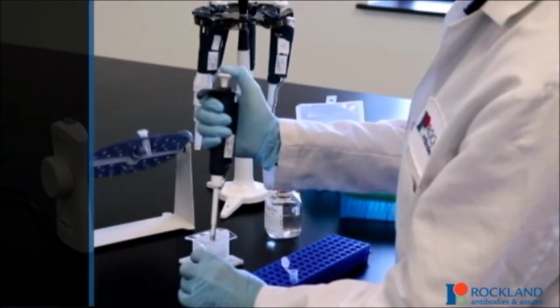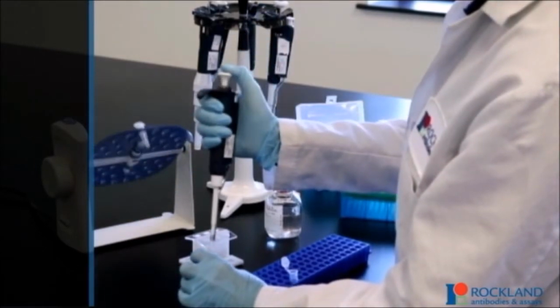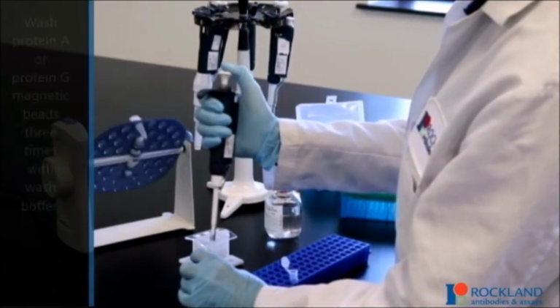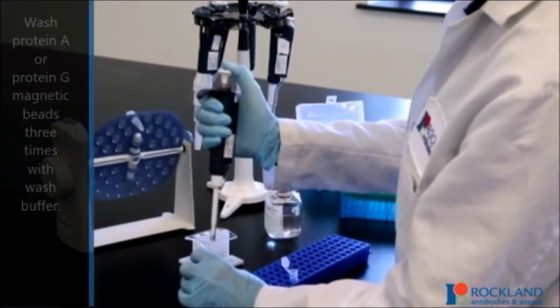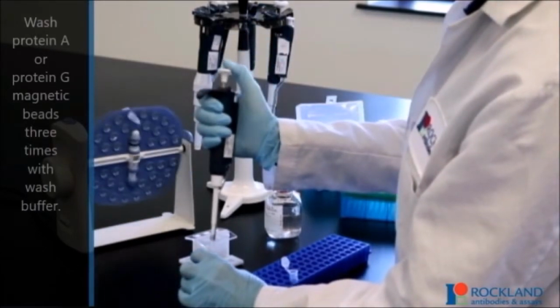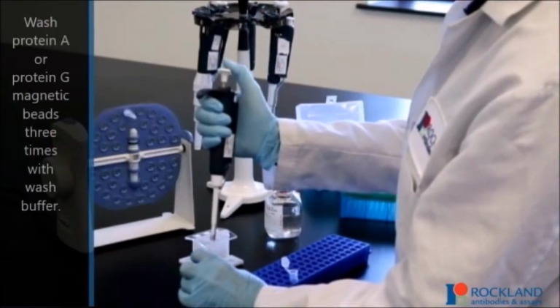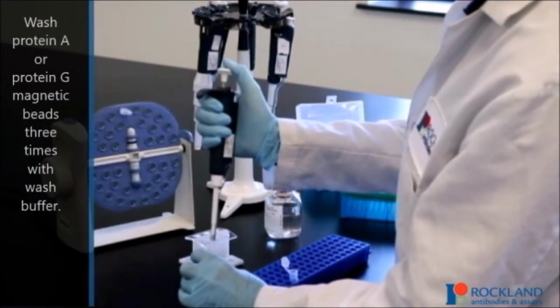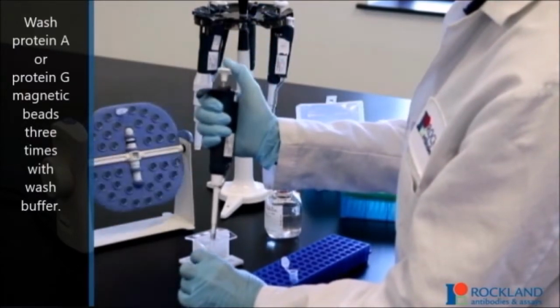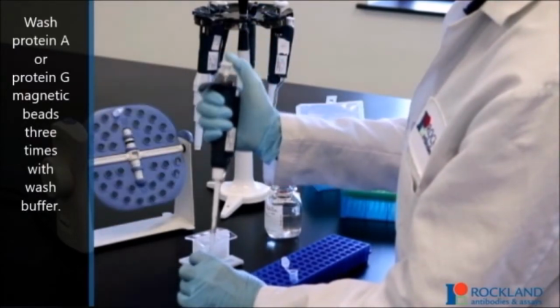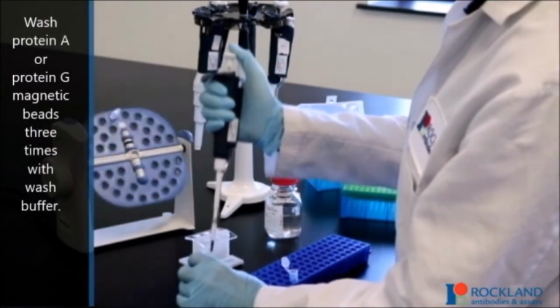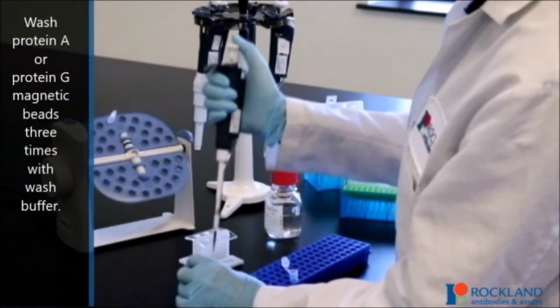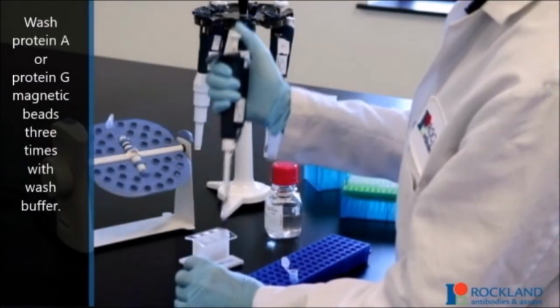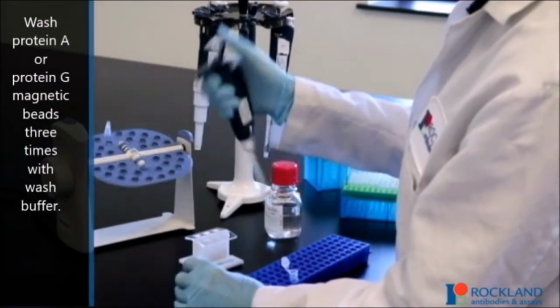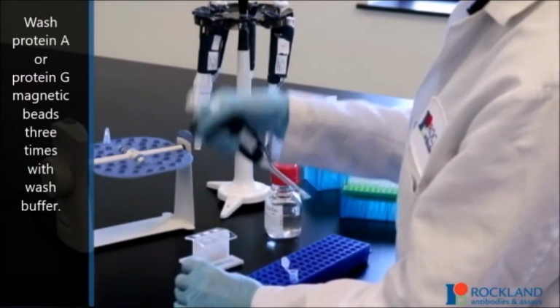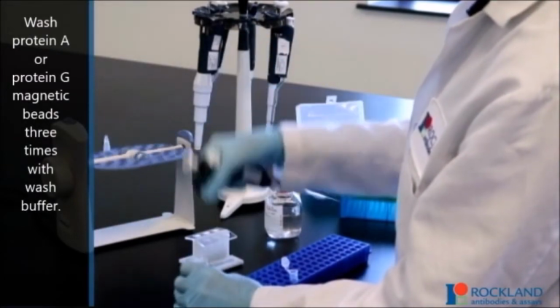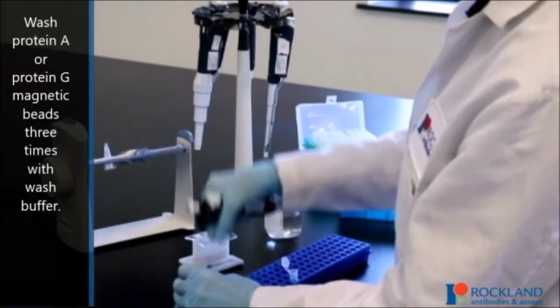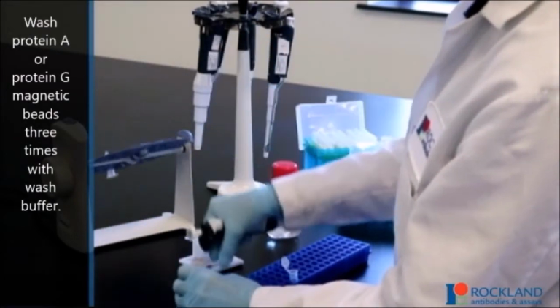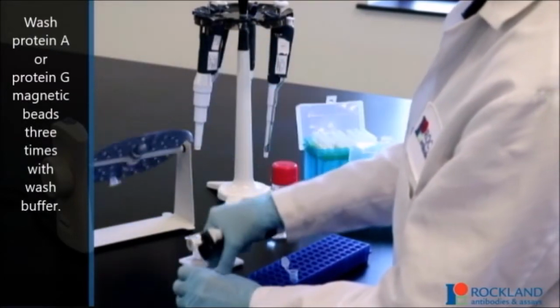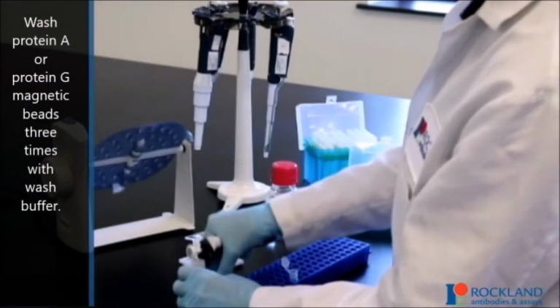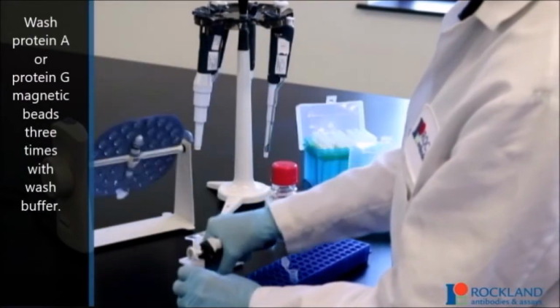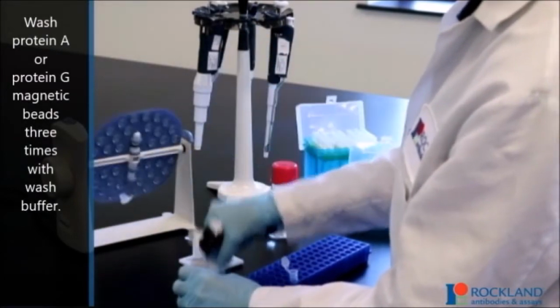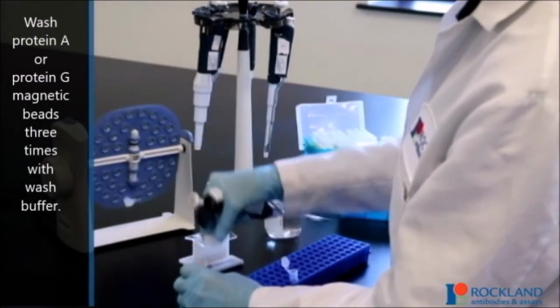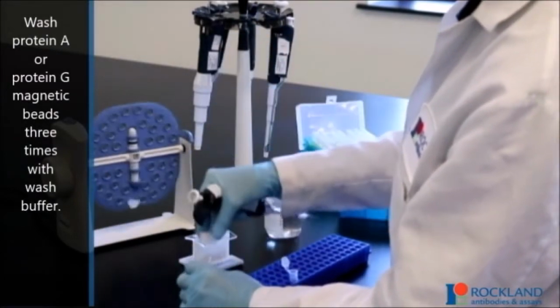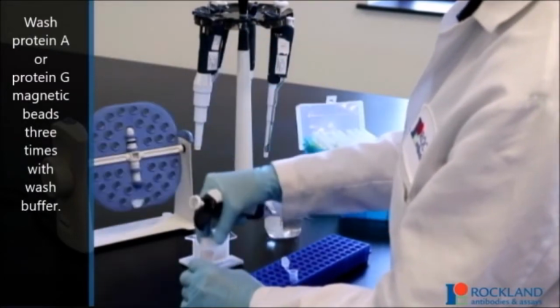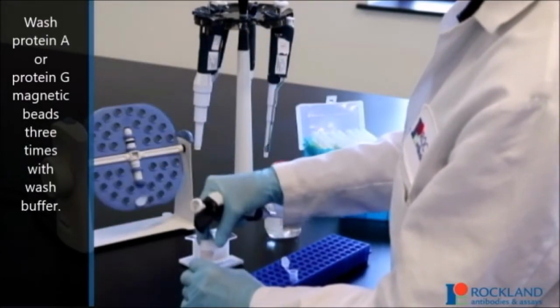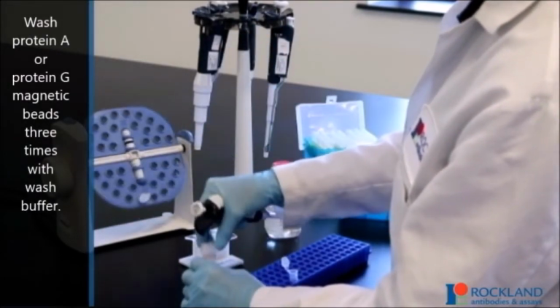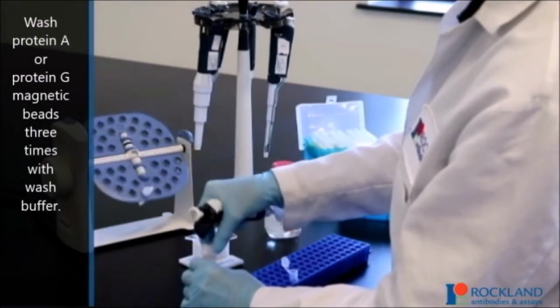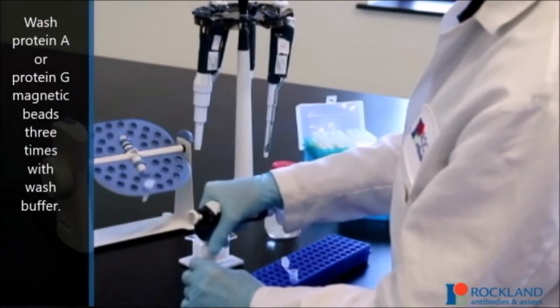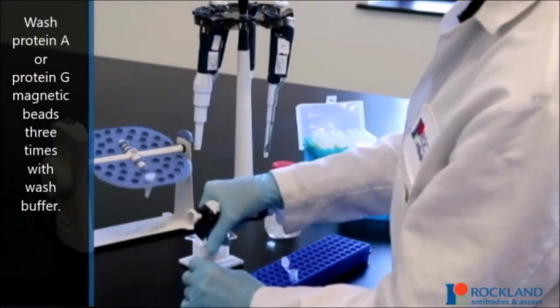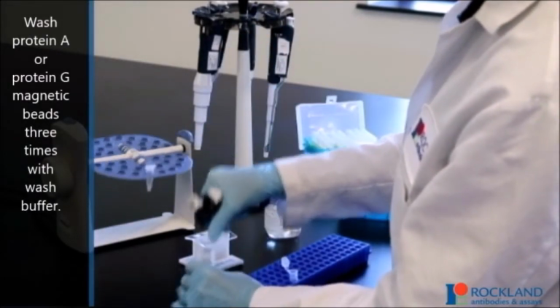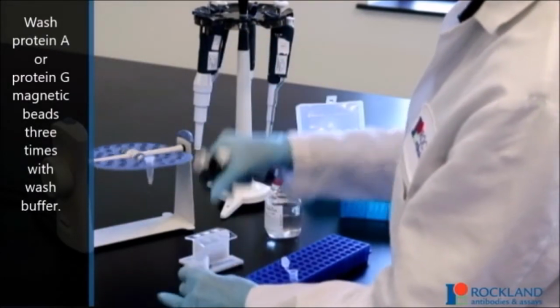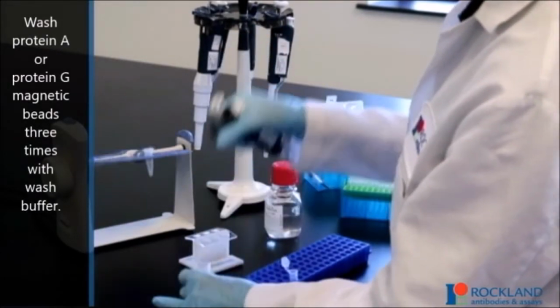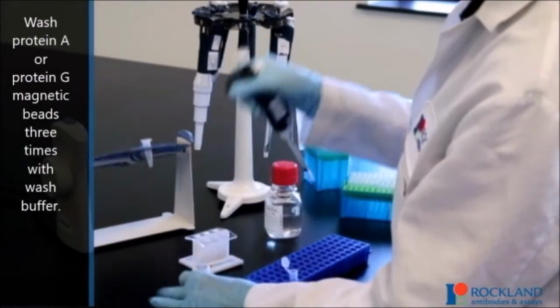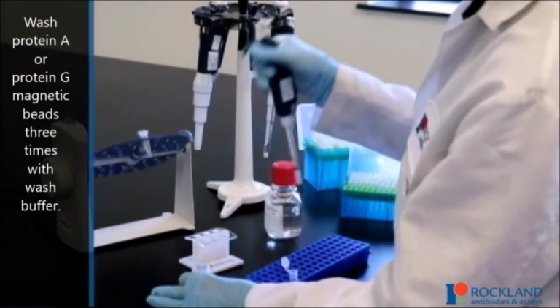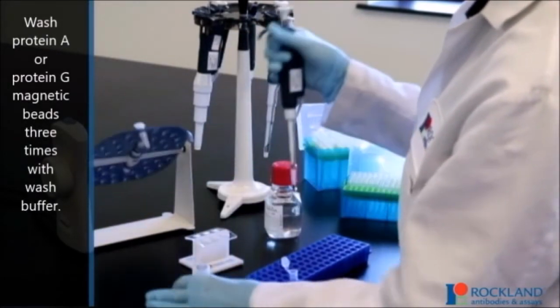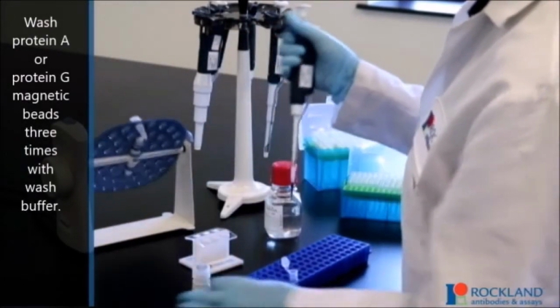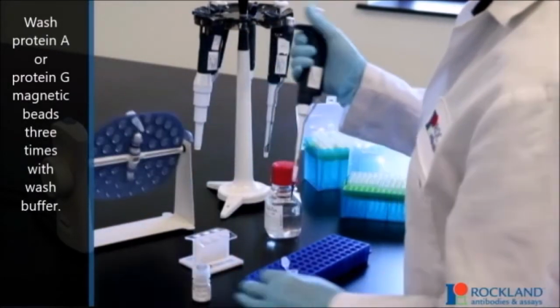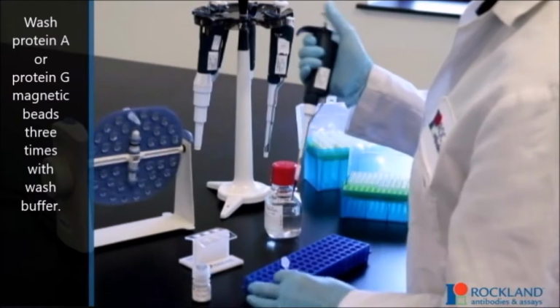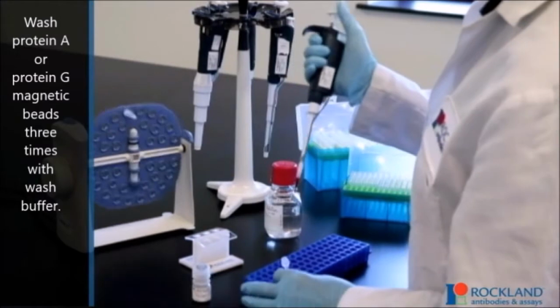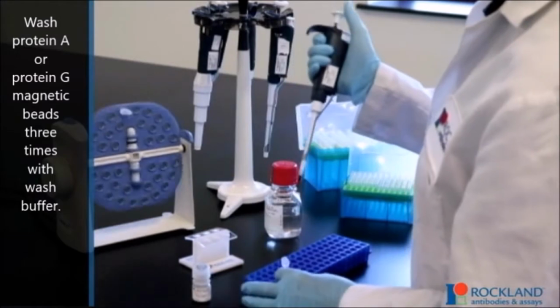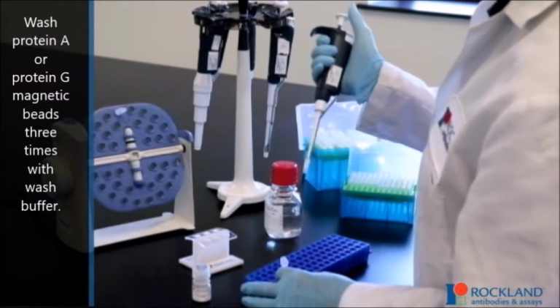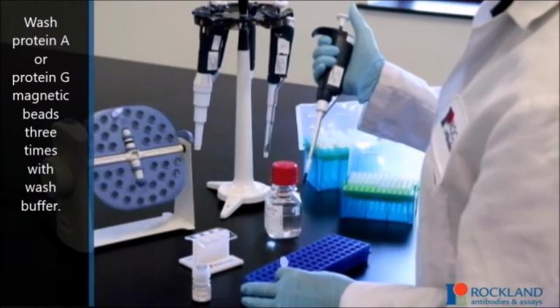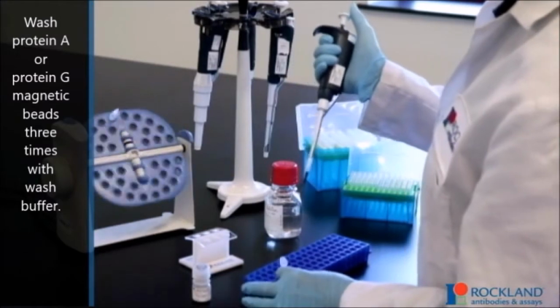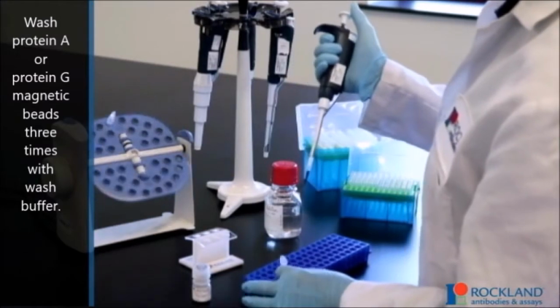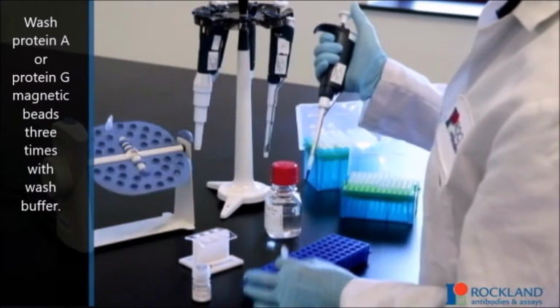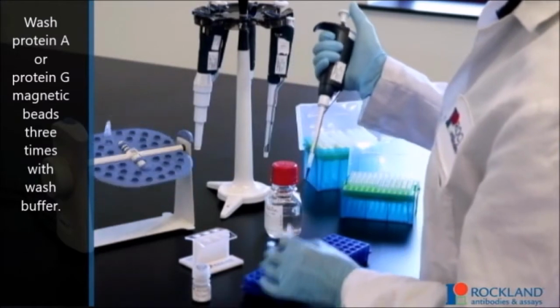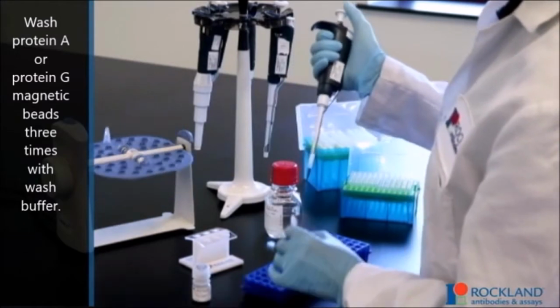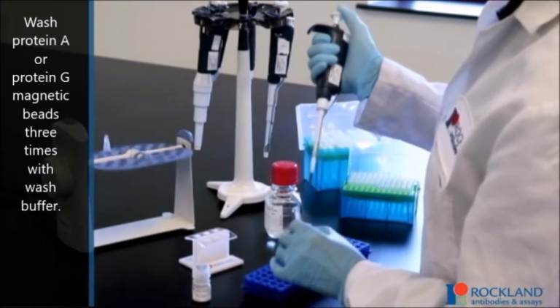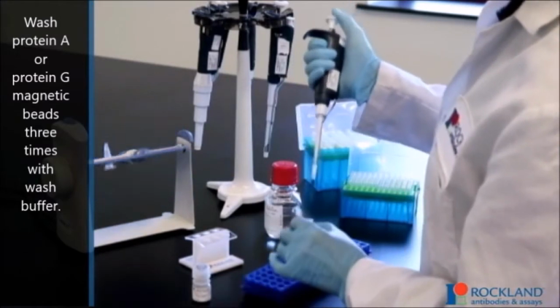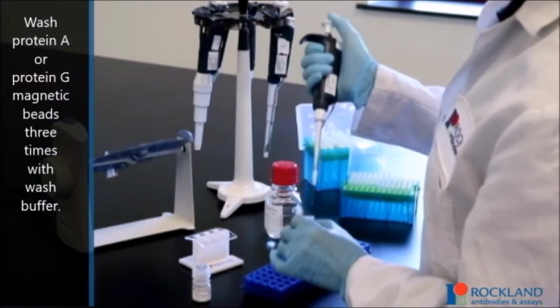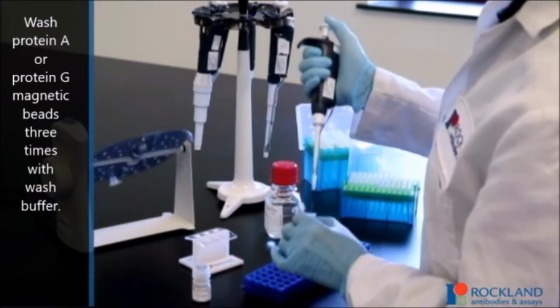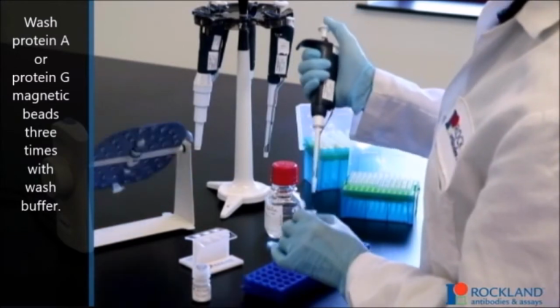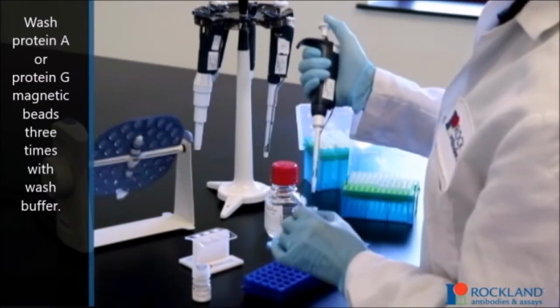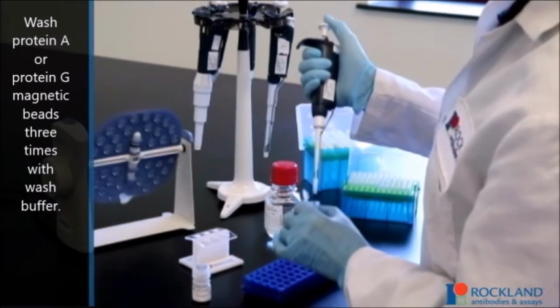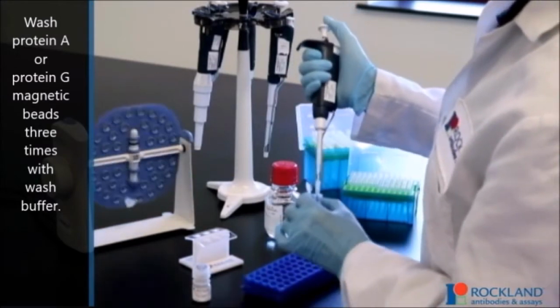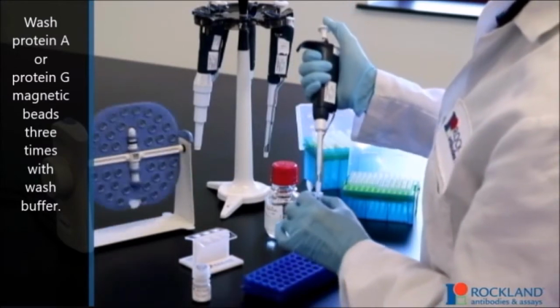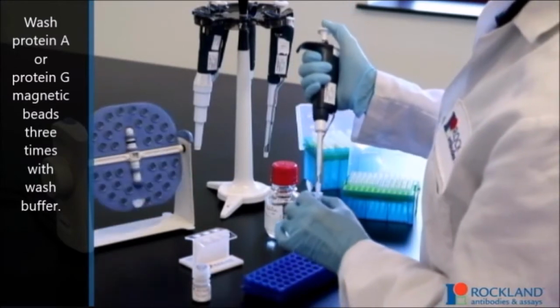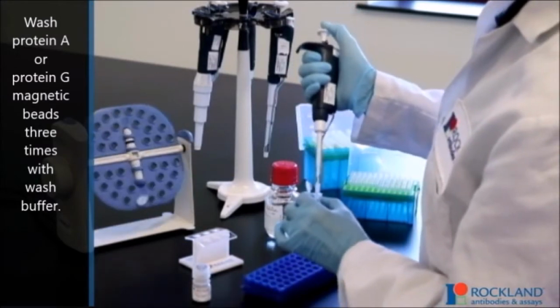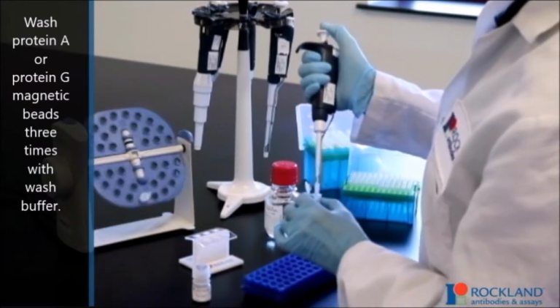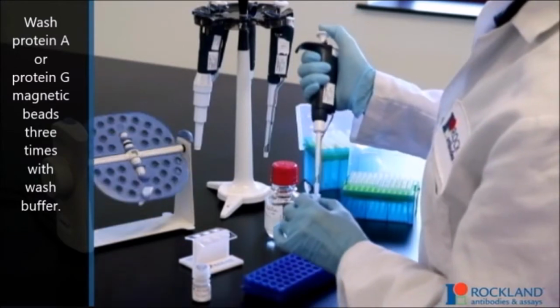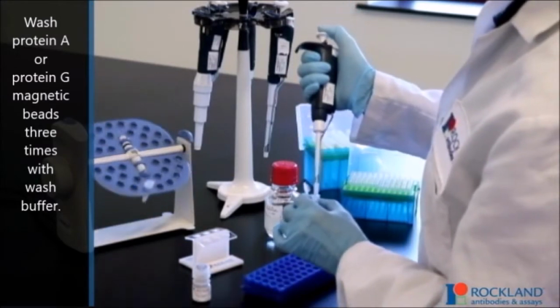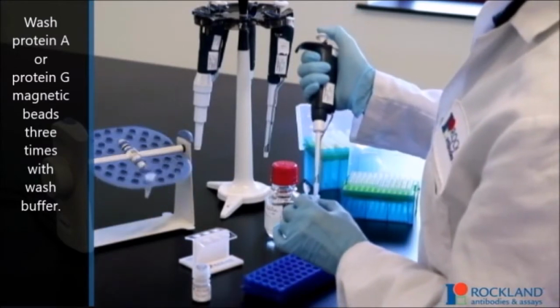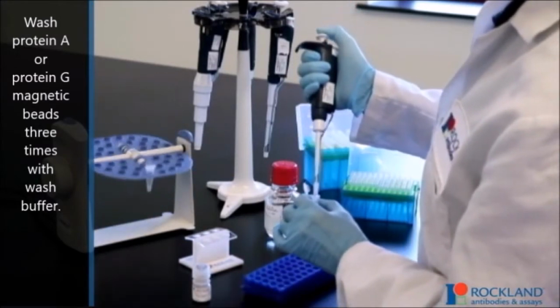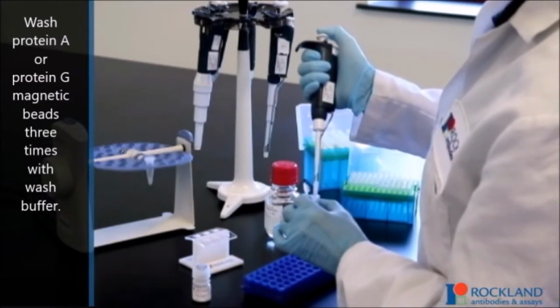Wash protein A or protein G magnetic beads three times with wash buffer.